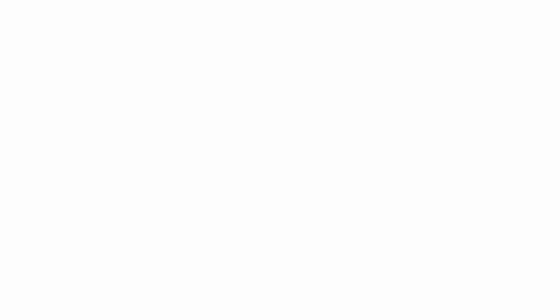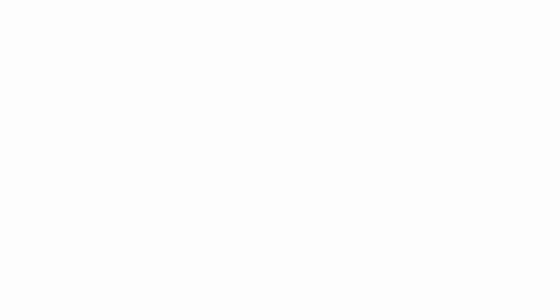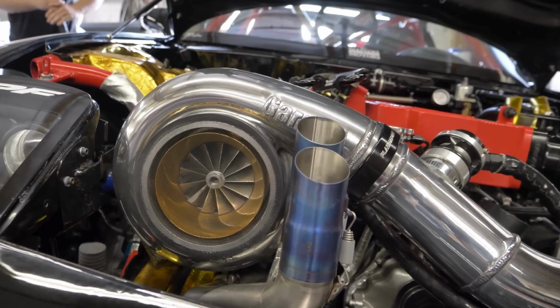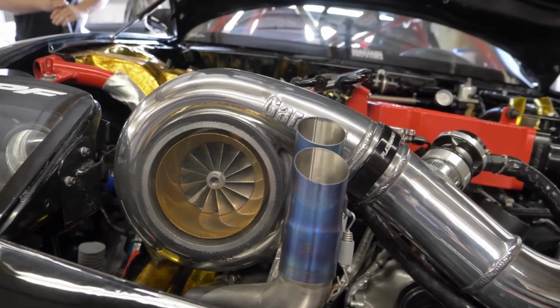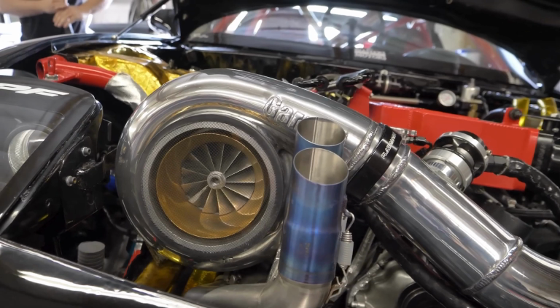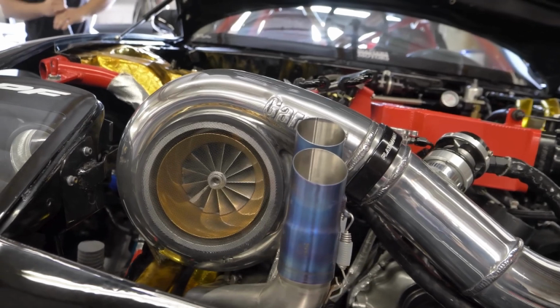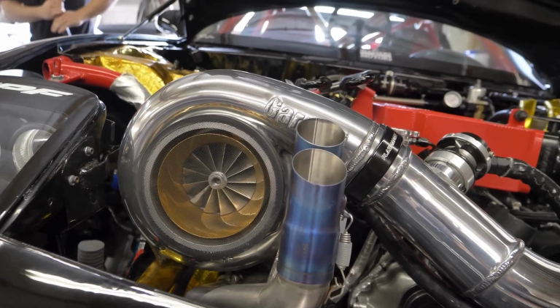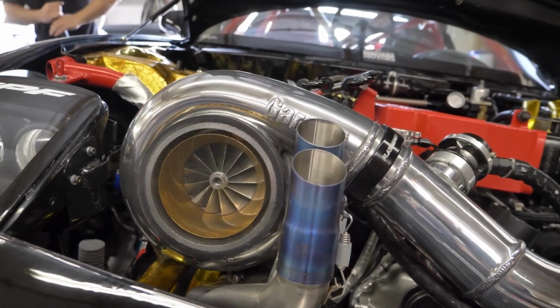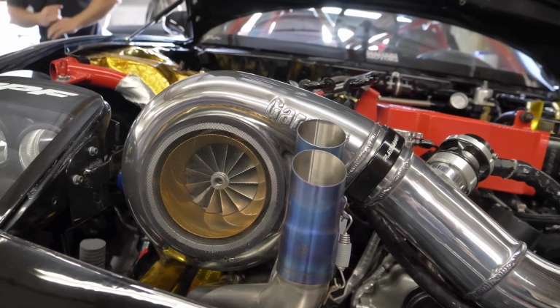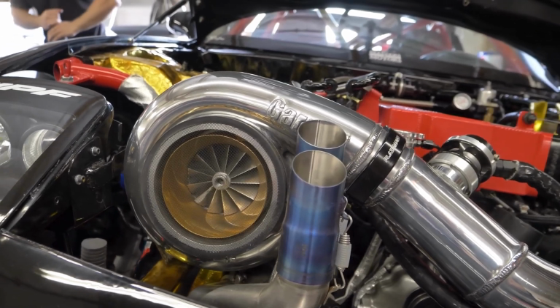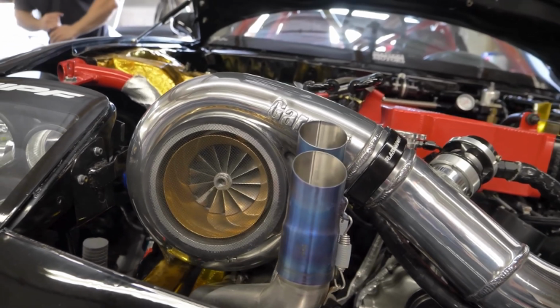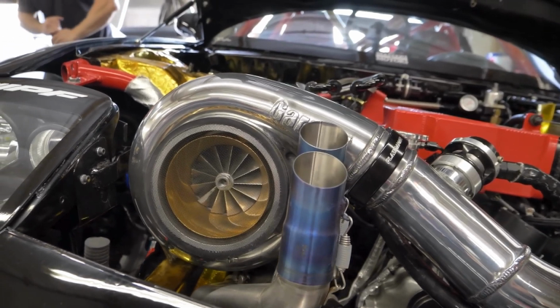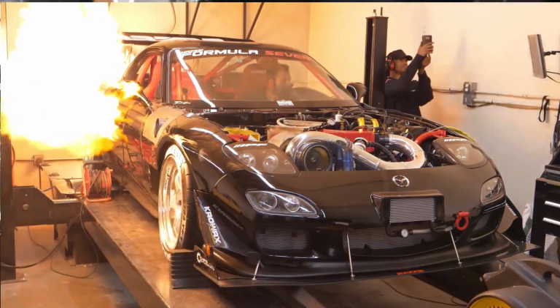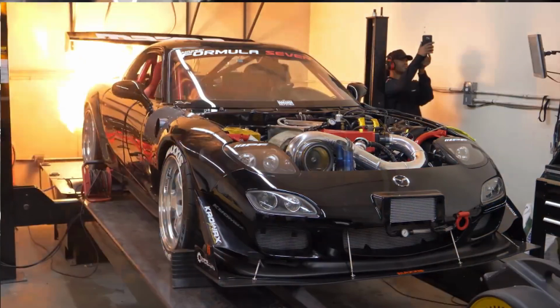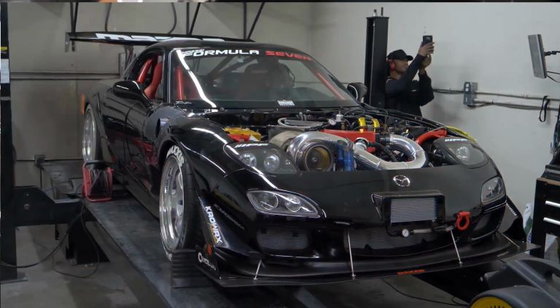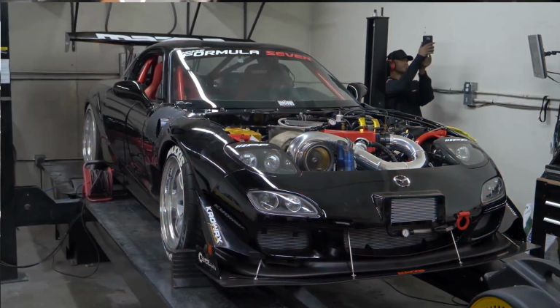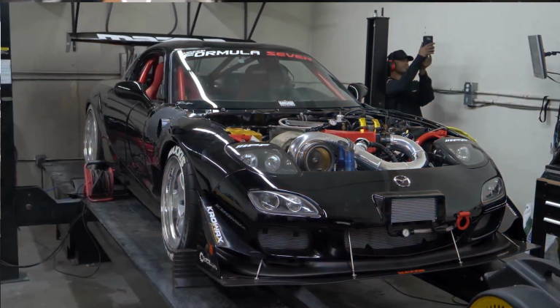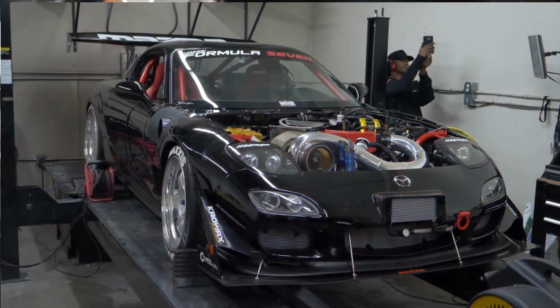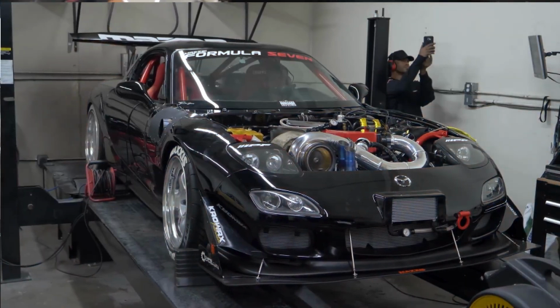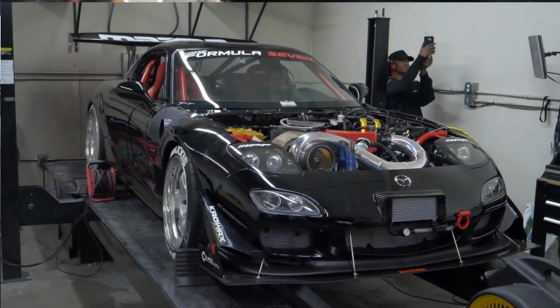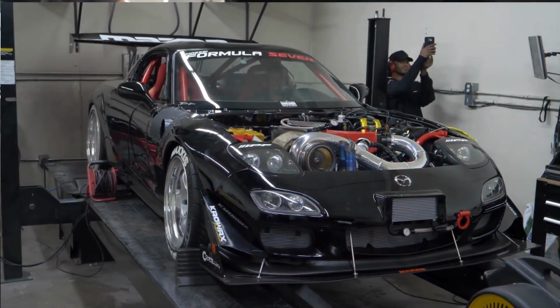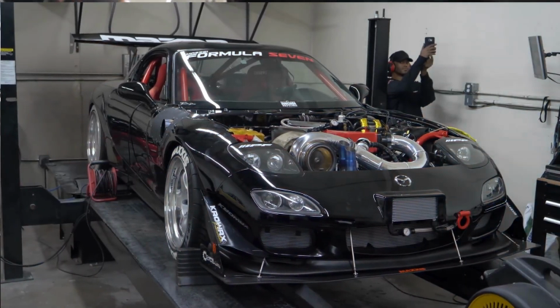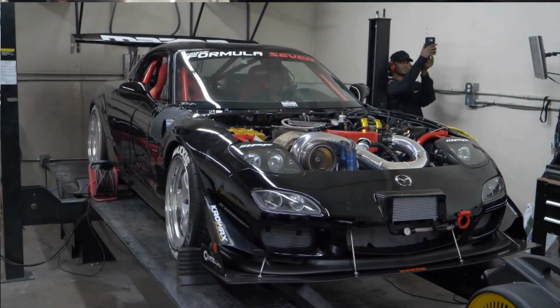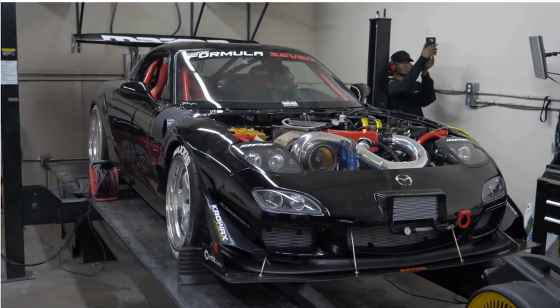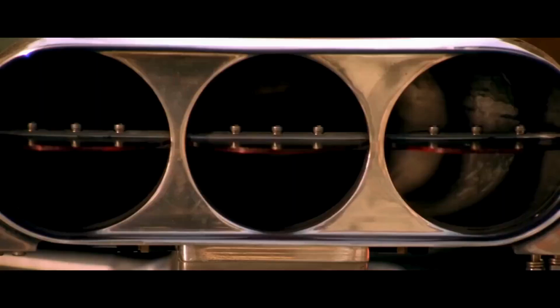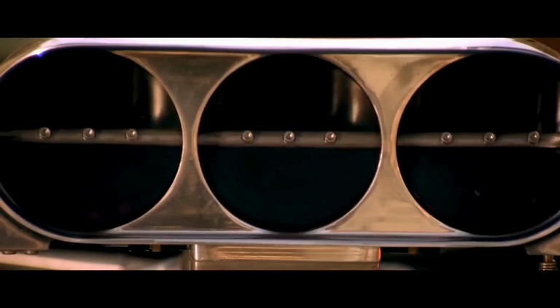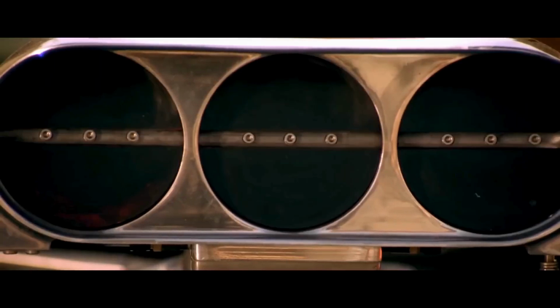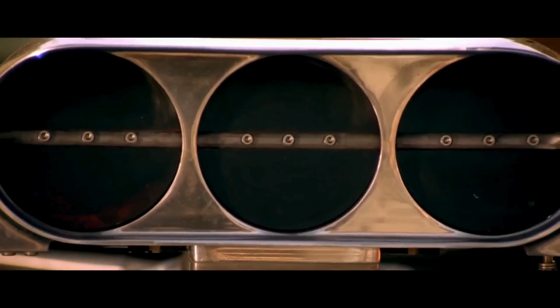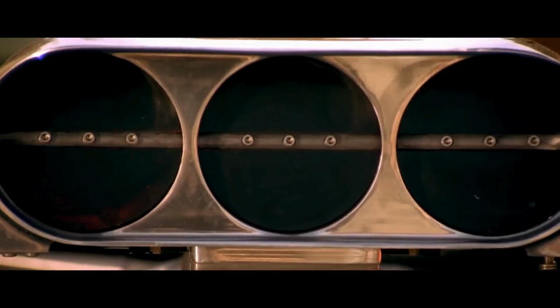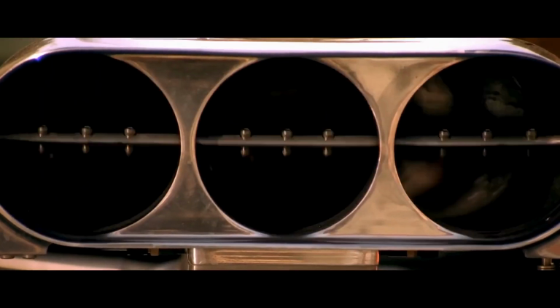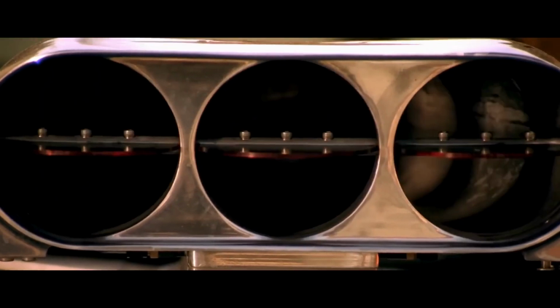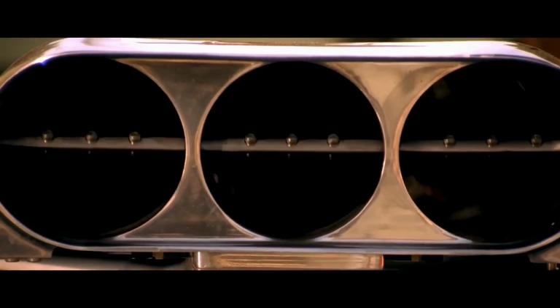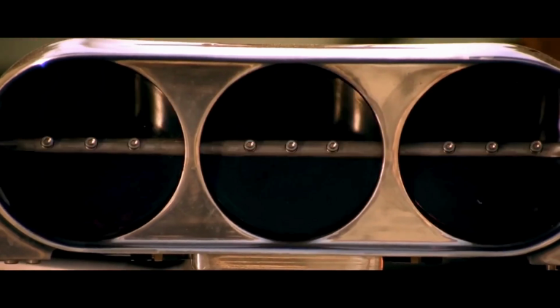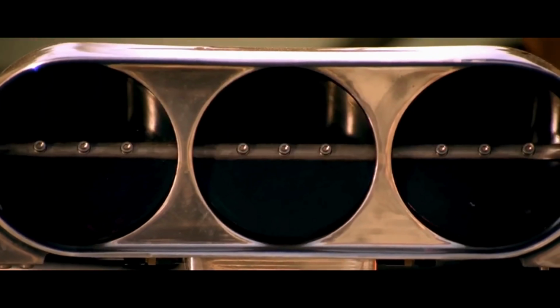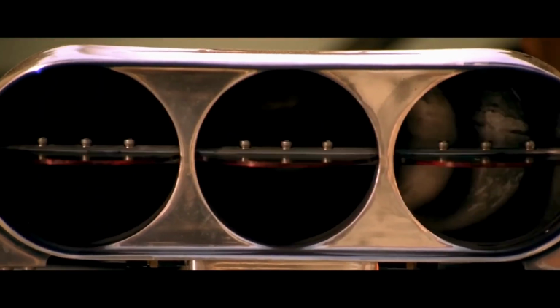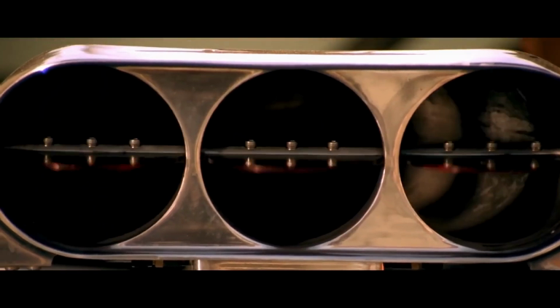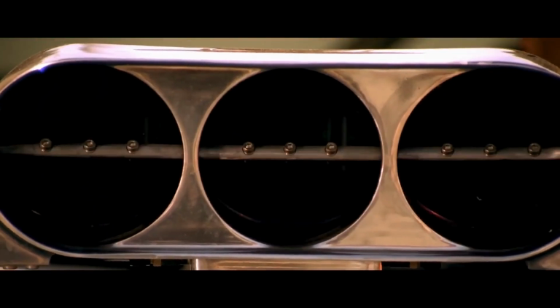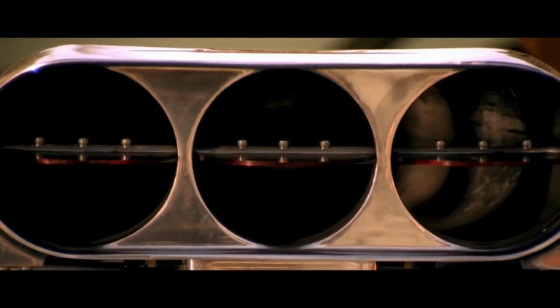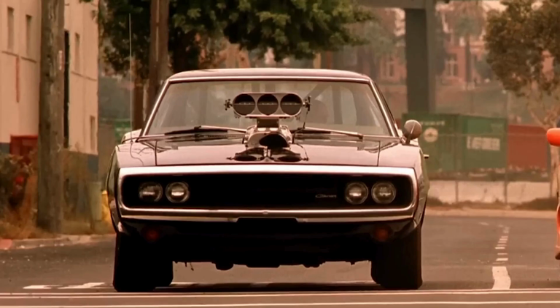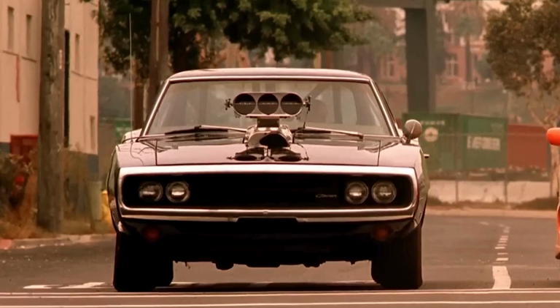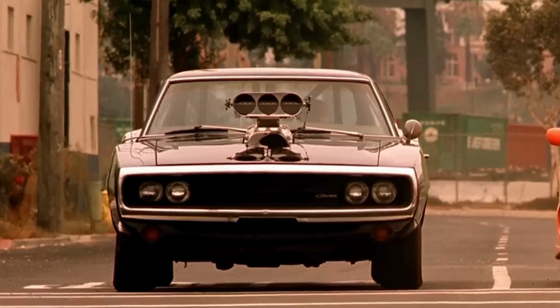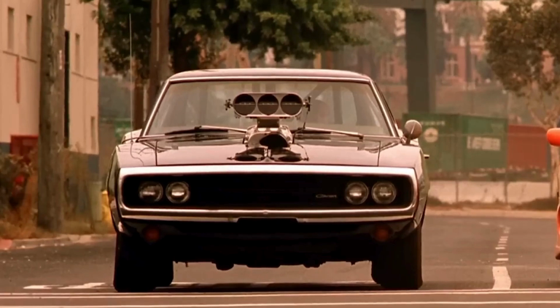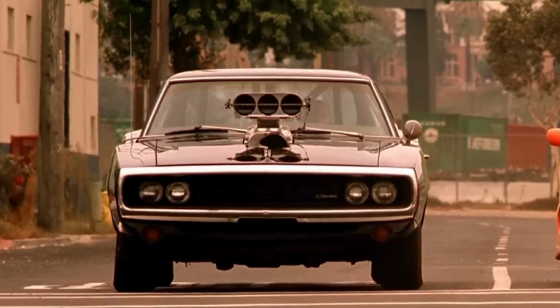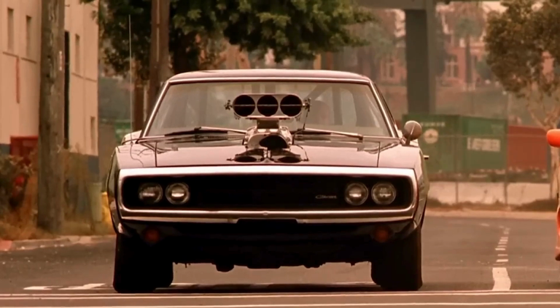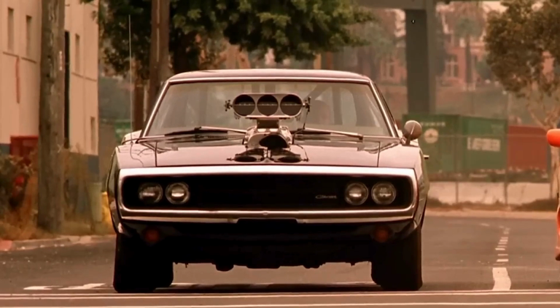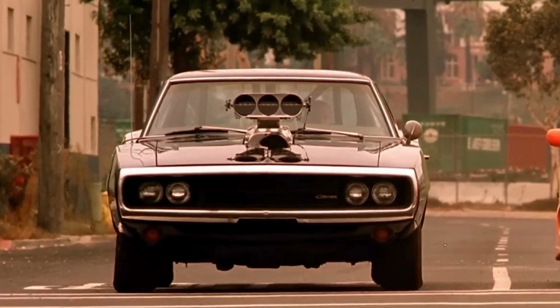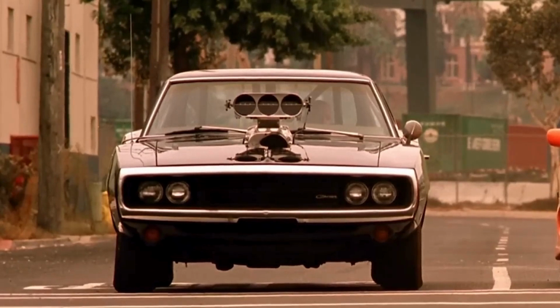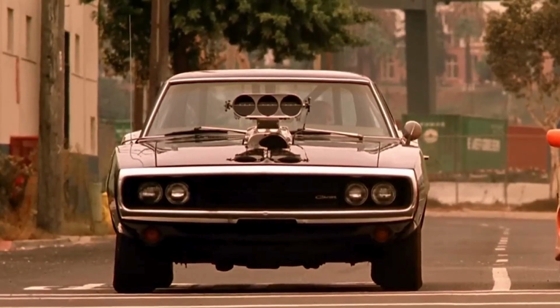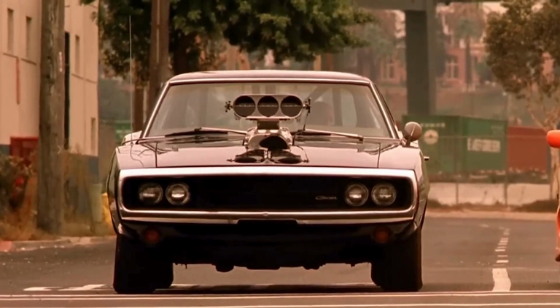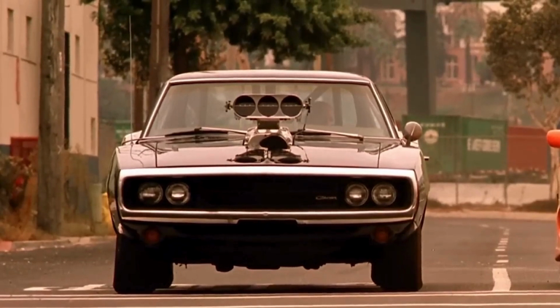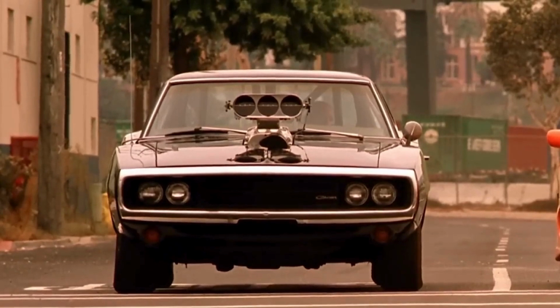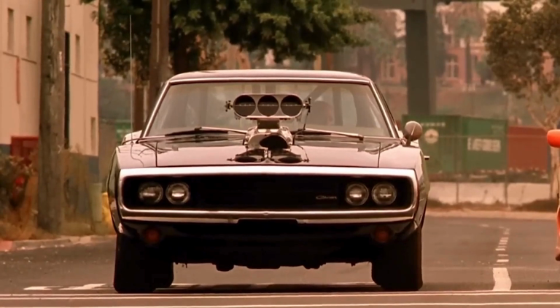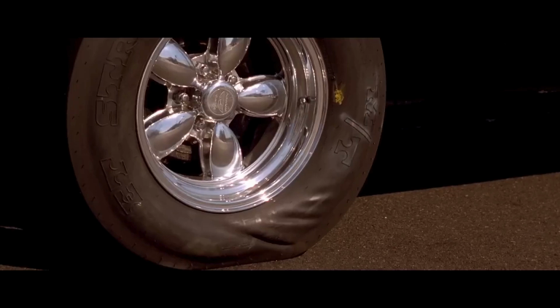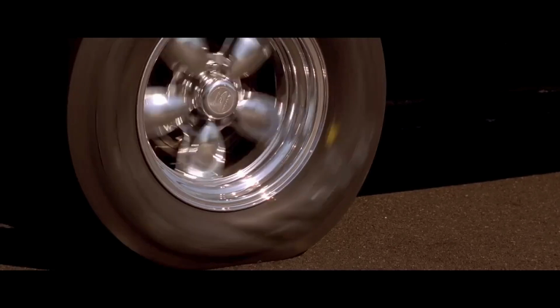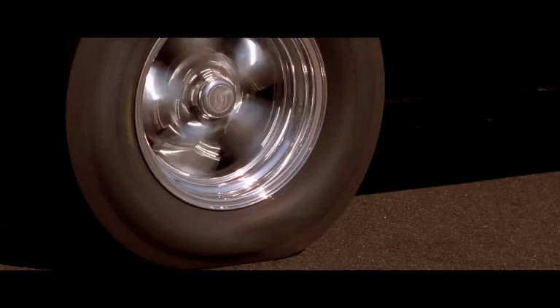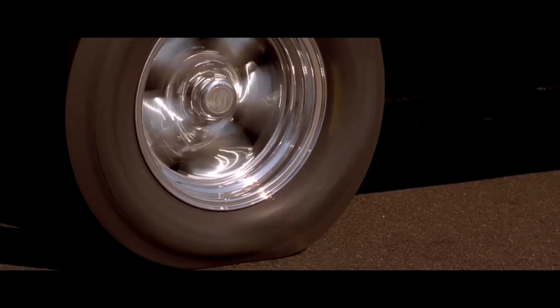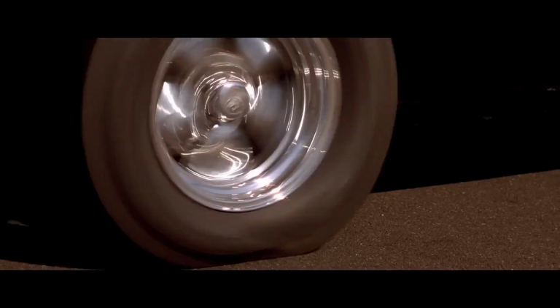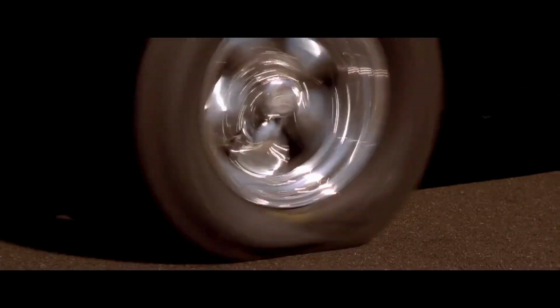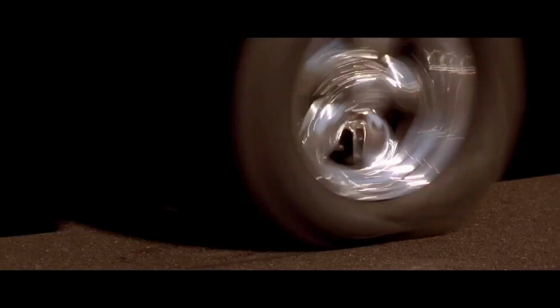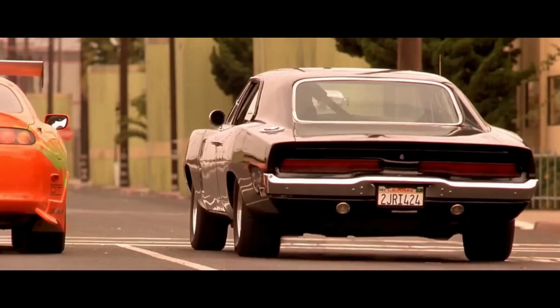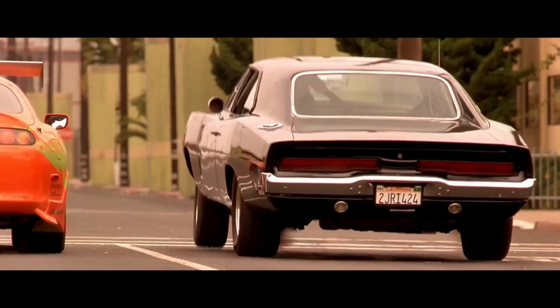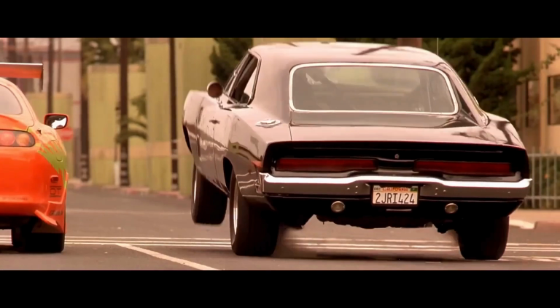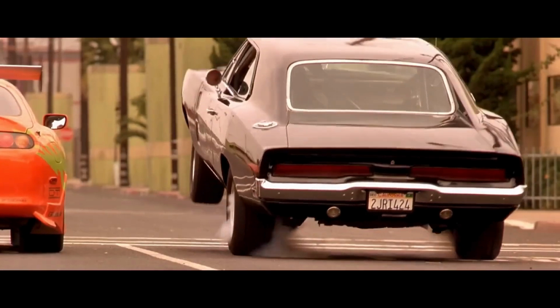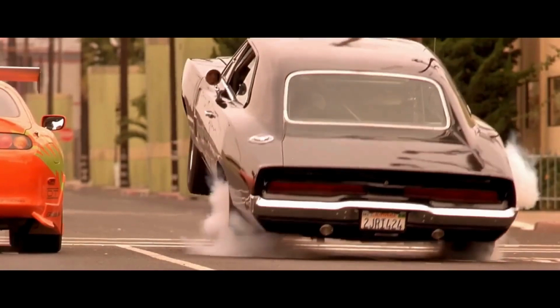Hello everyone and welcome. In this video, we're going to be talking about six things you should never do in your turbocharged car.